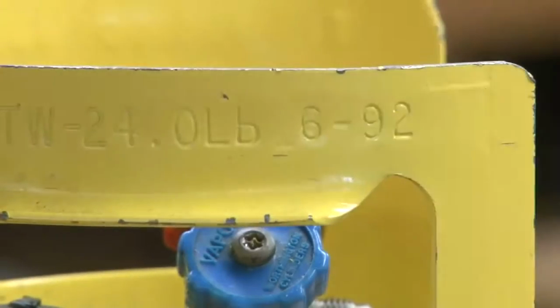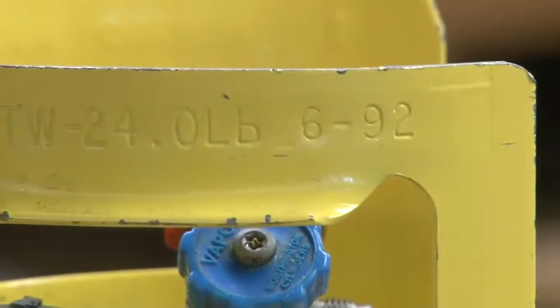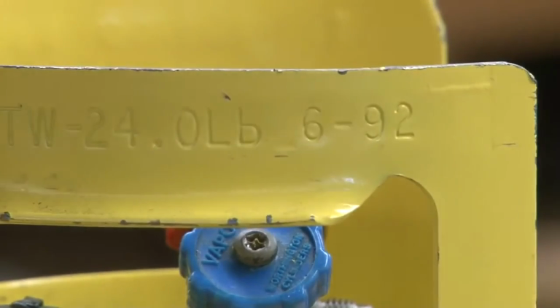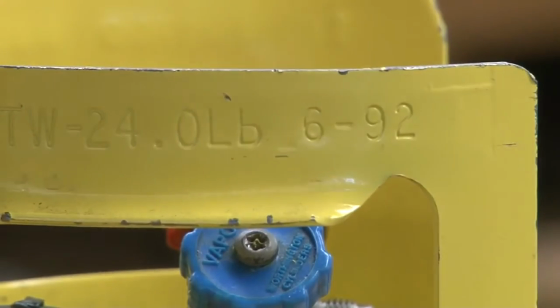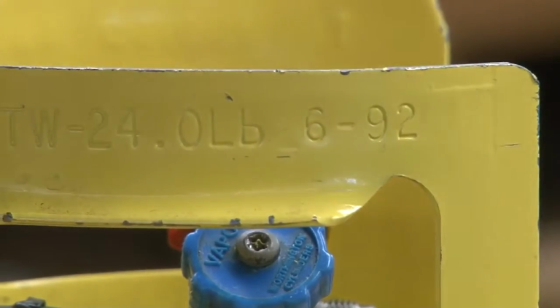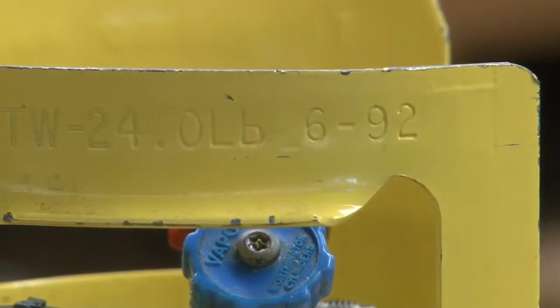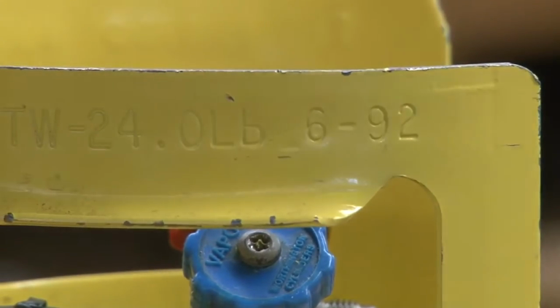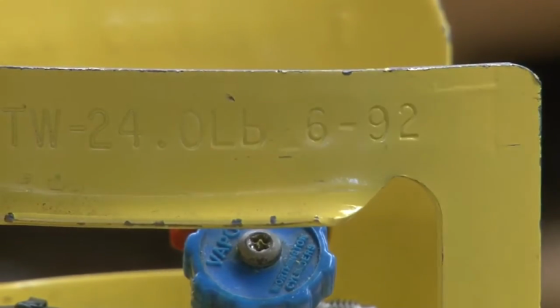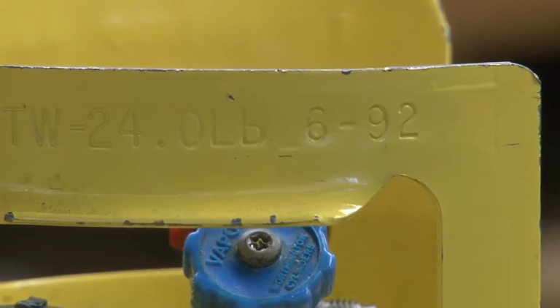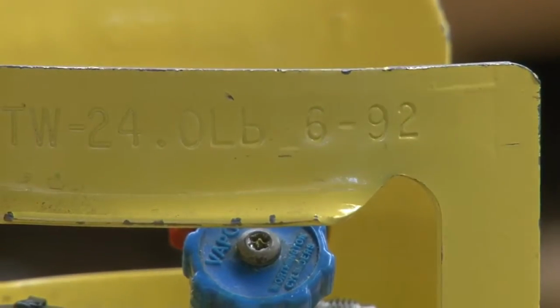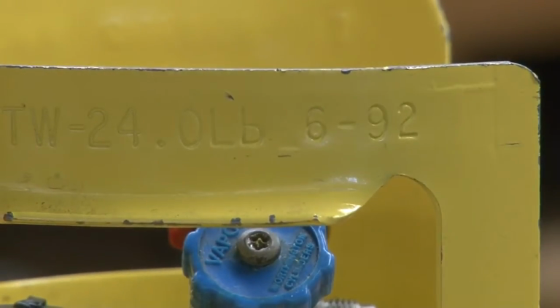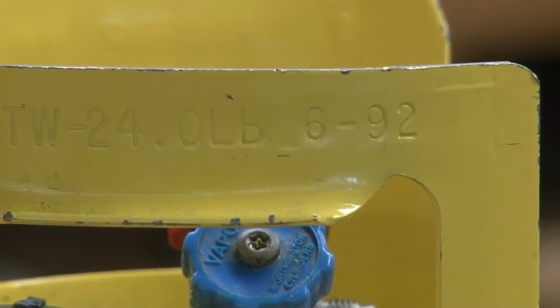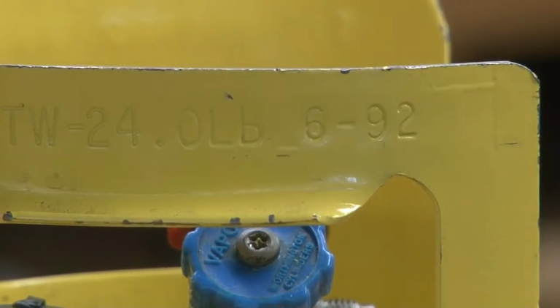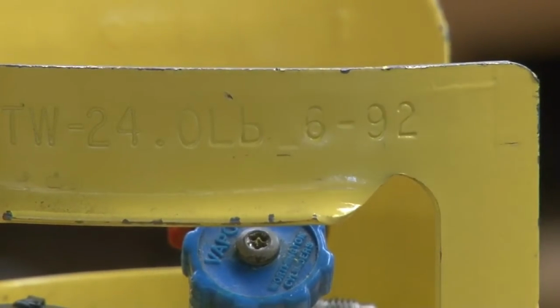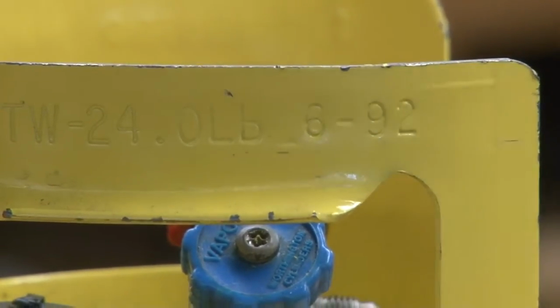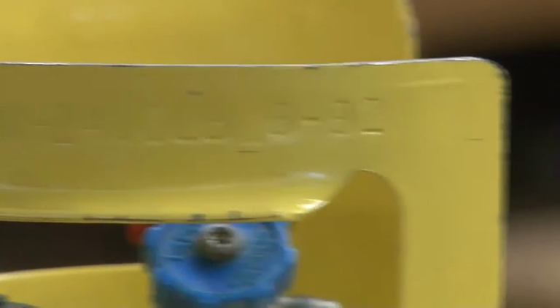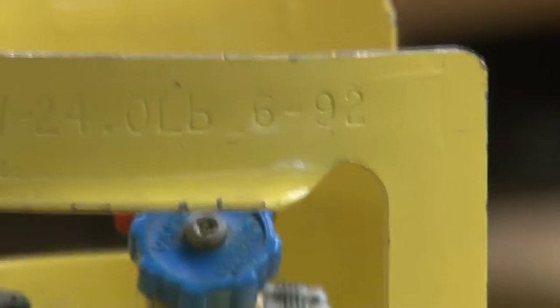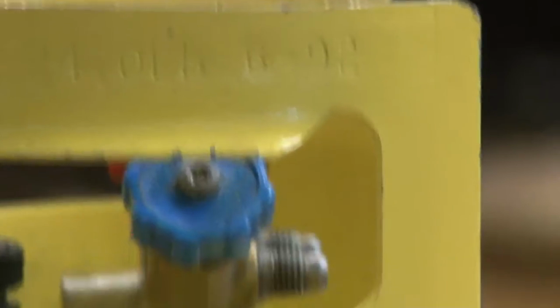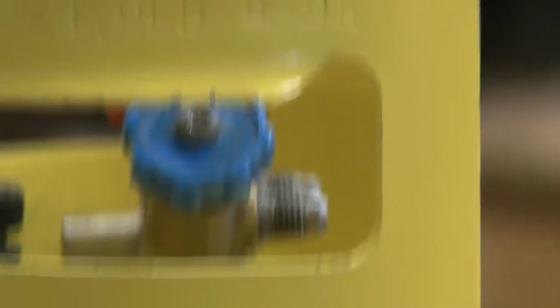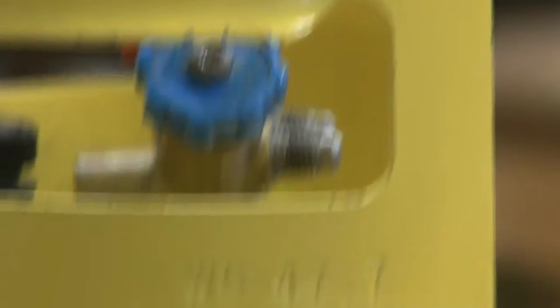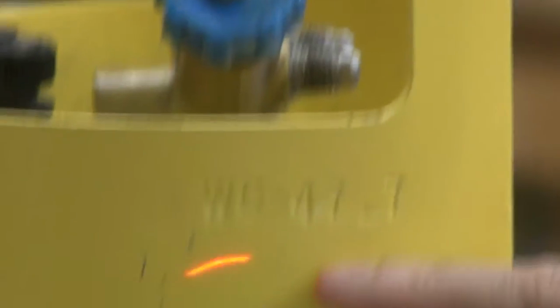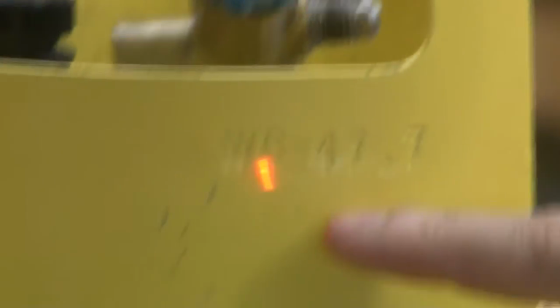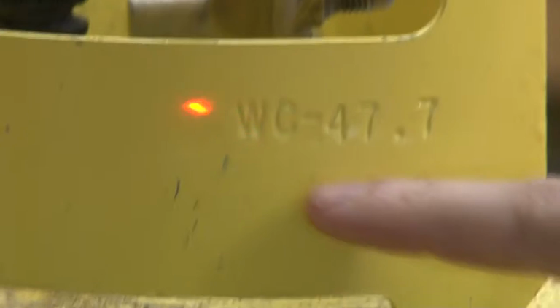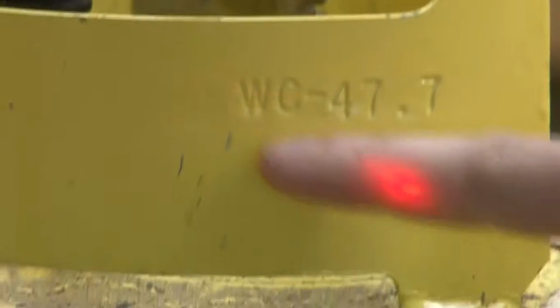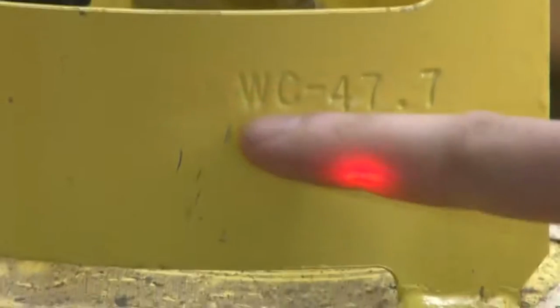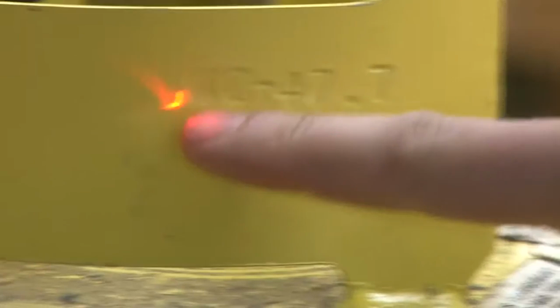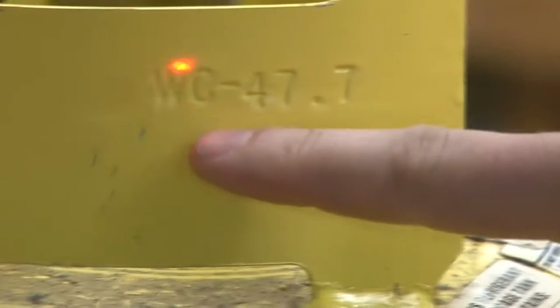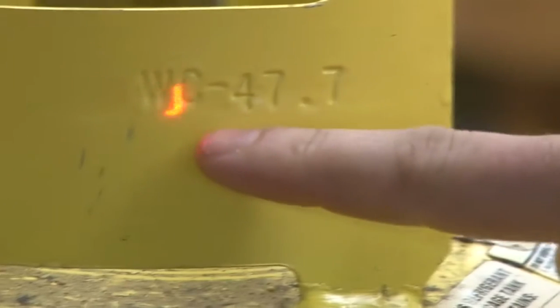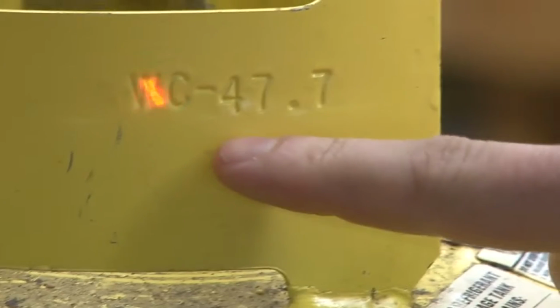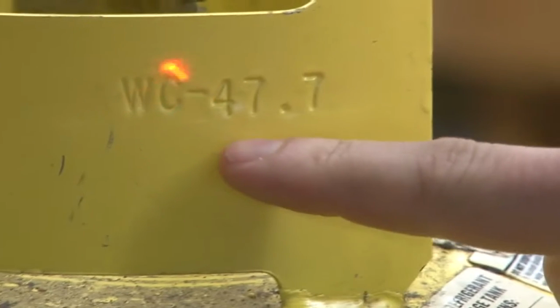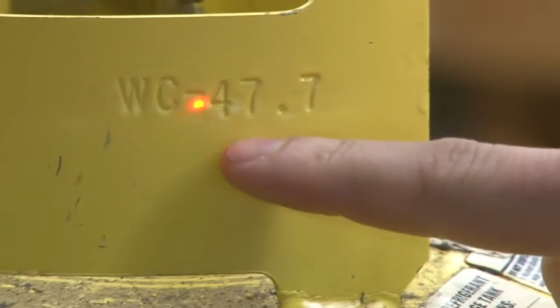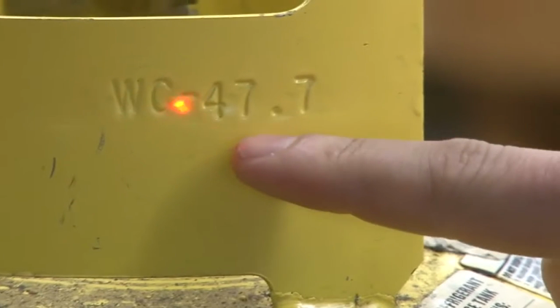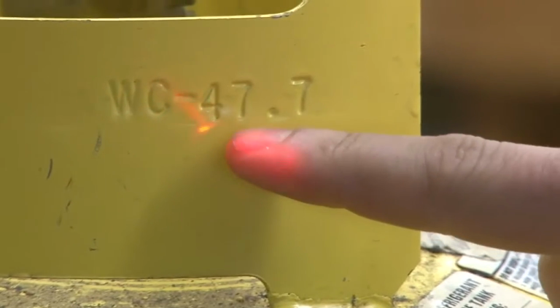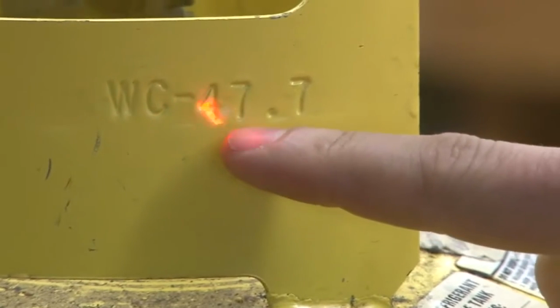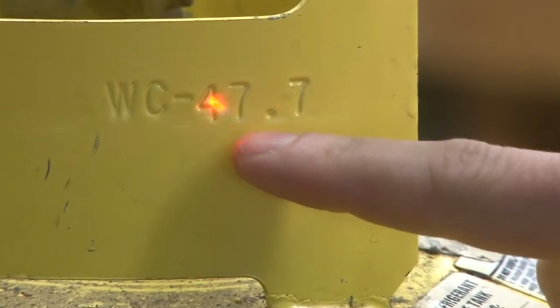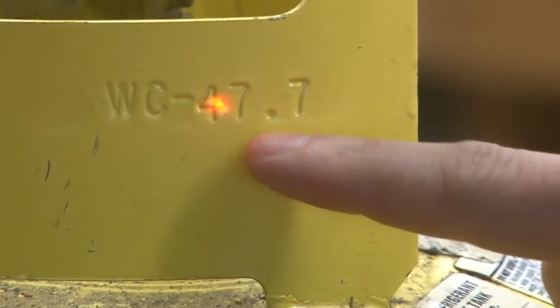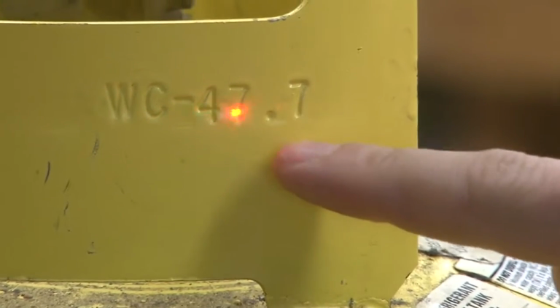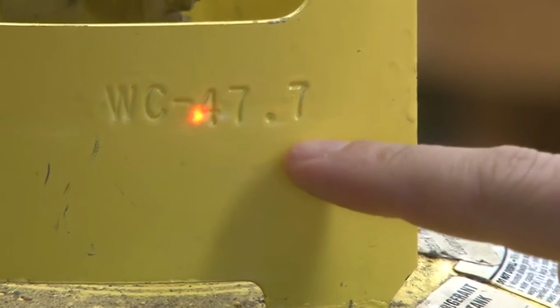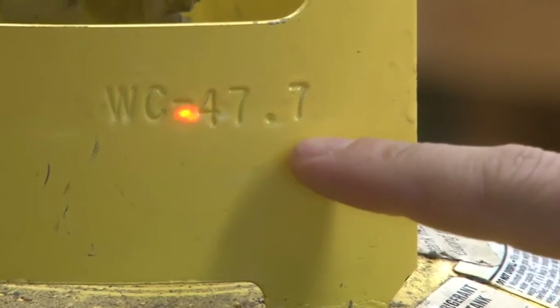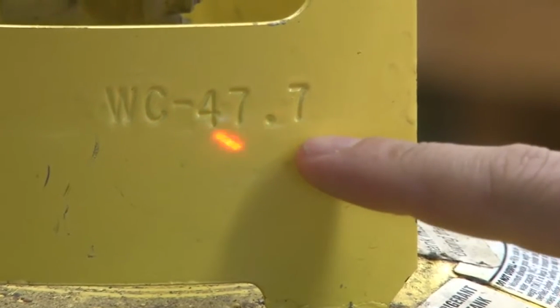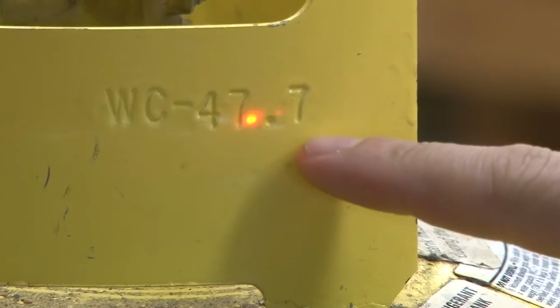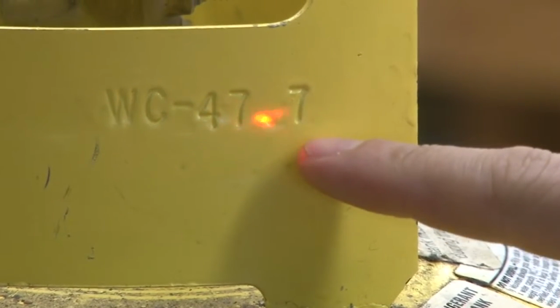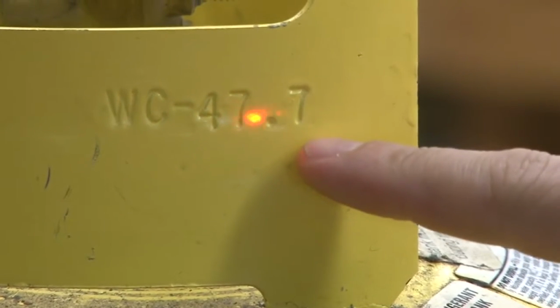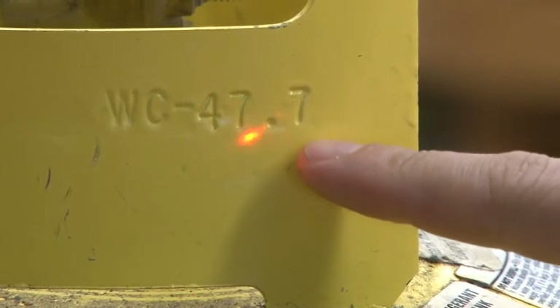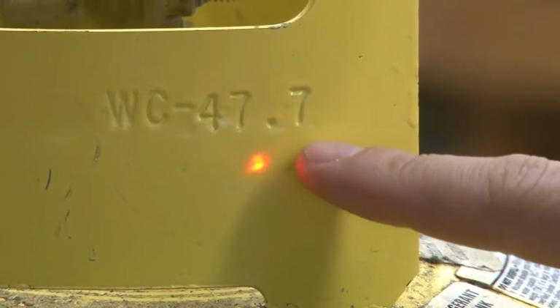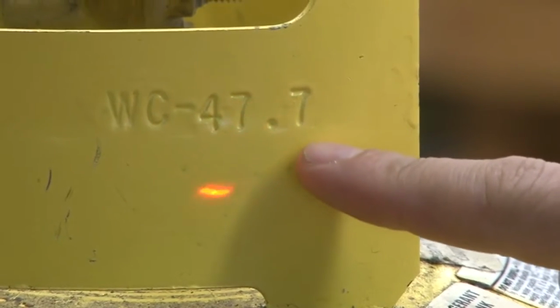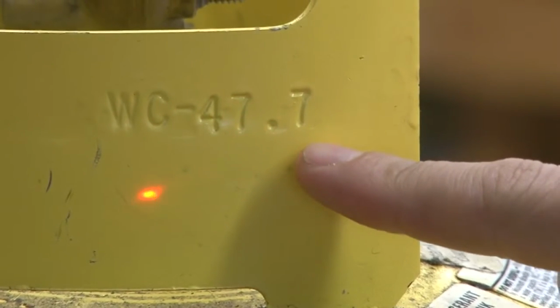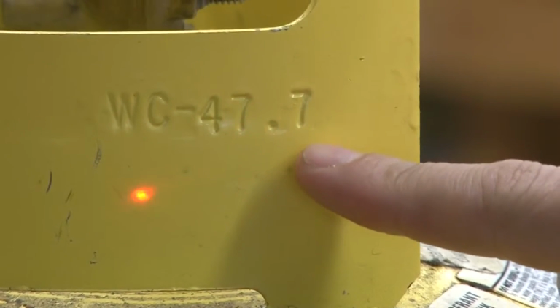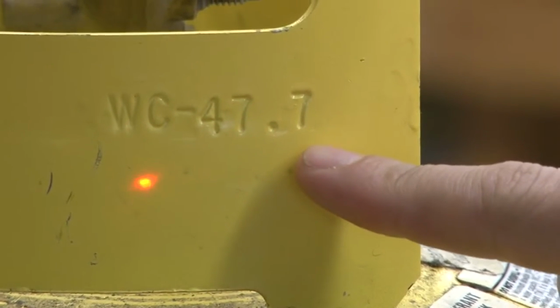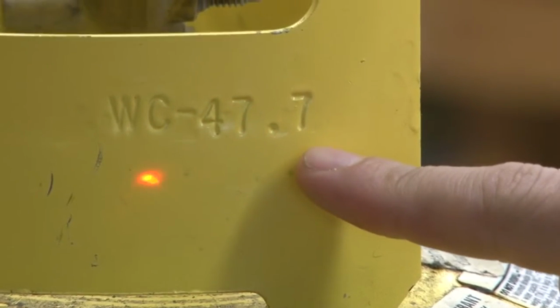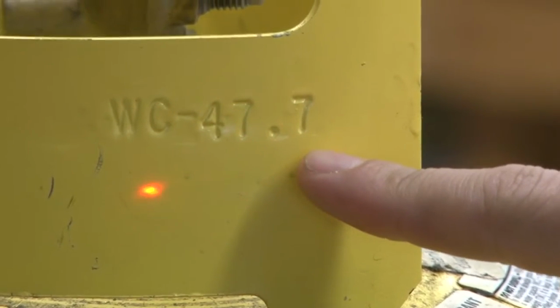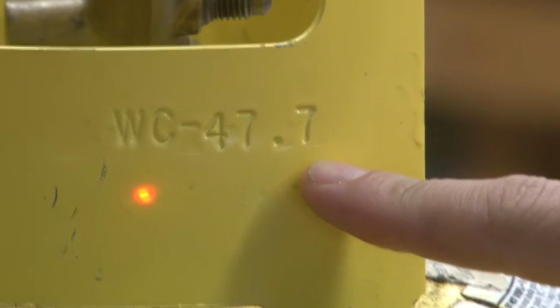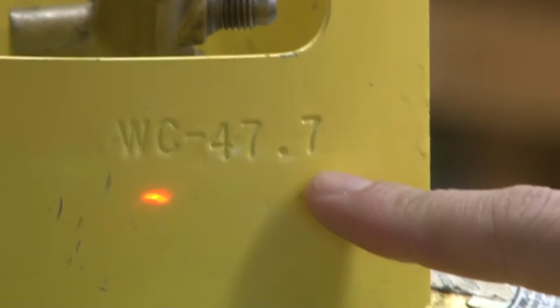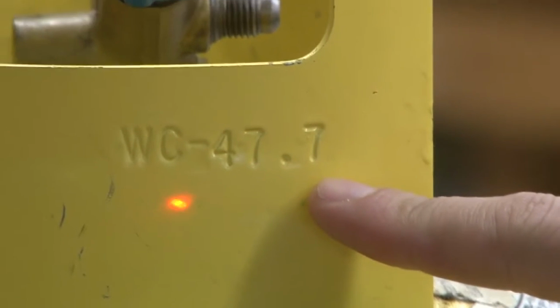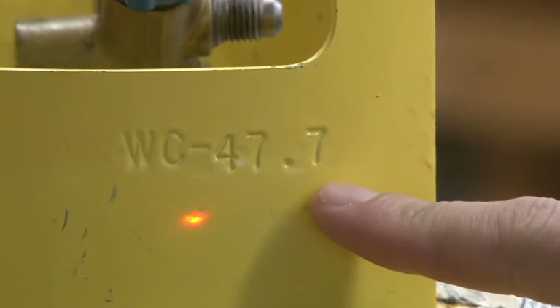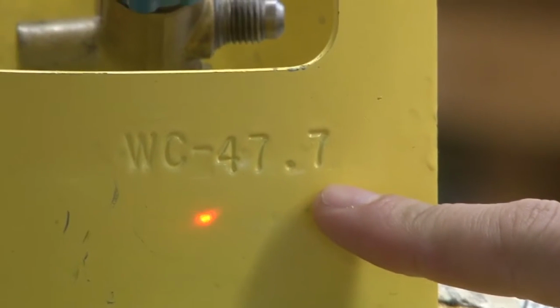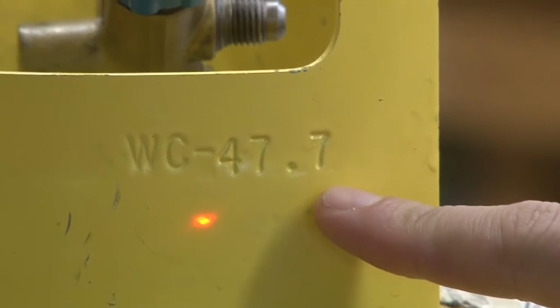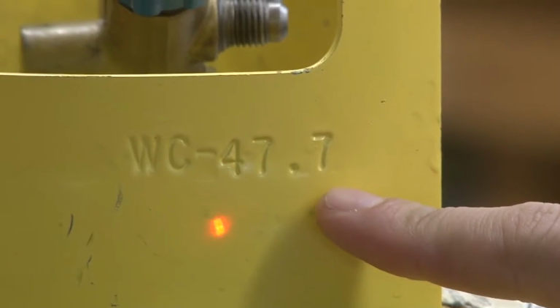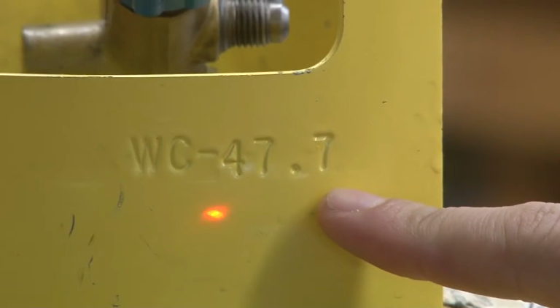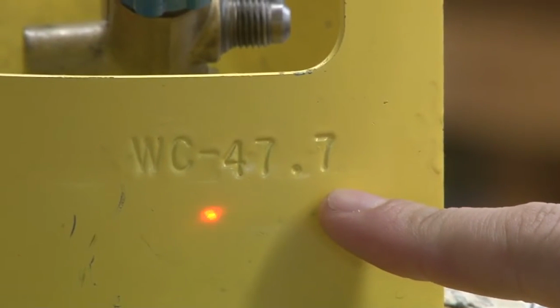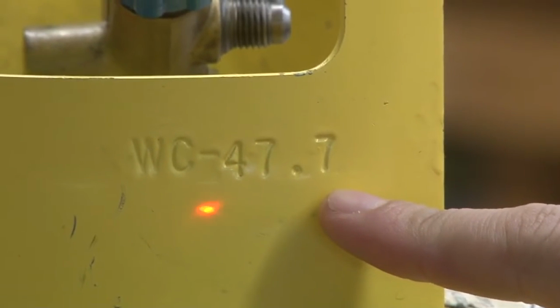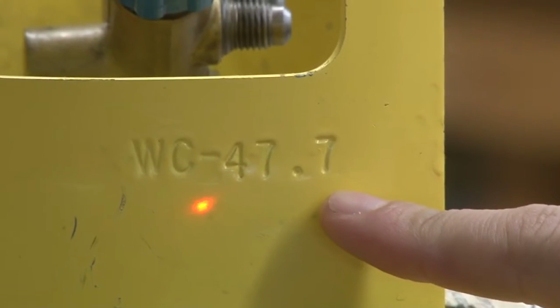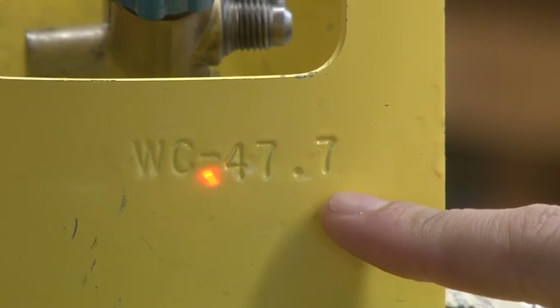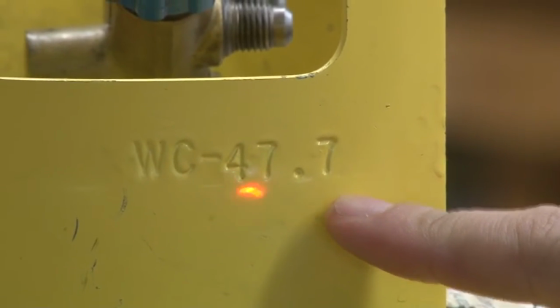For our hydrostatic test, the water column is 47.7. That's going to be on every approved jug.